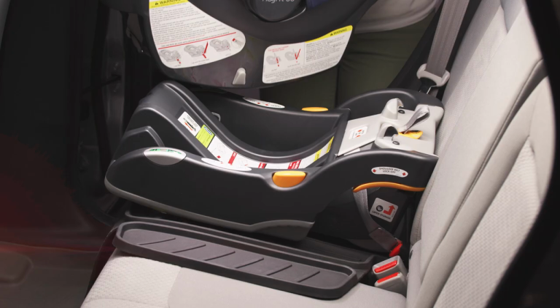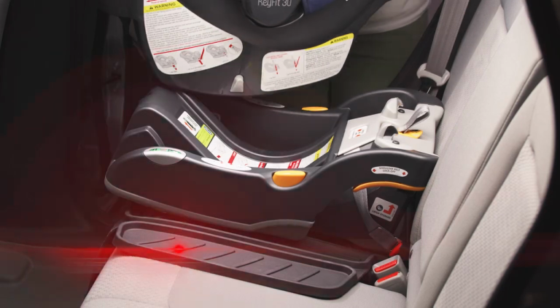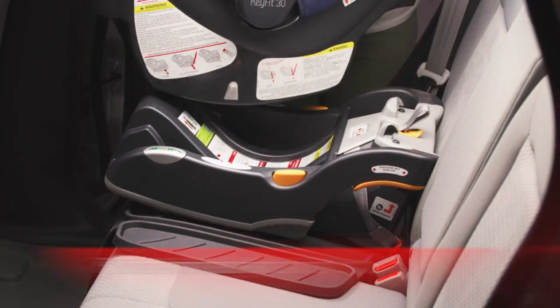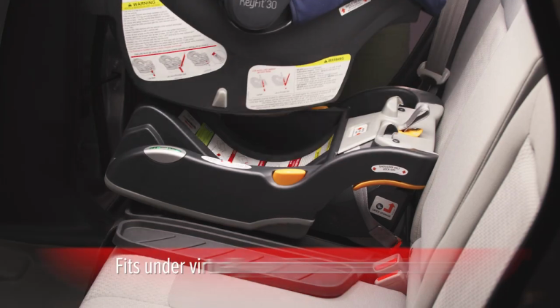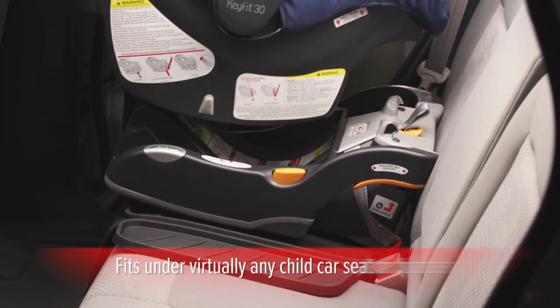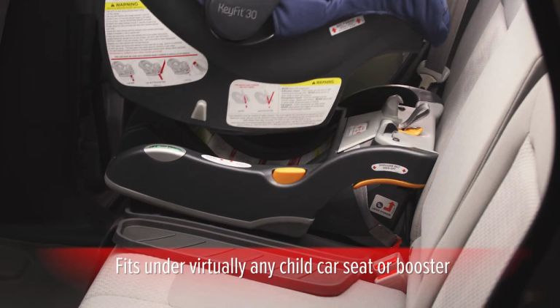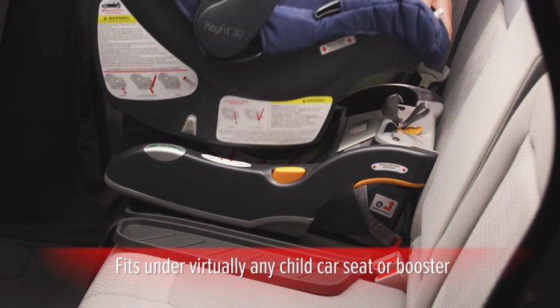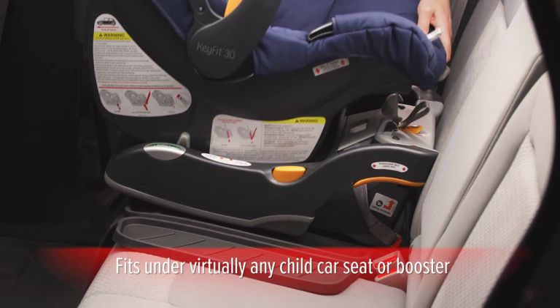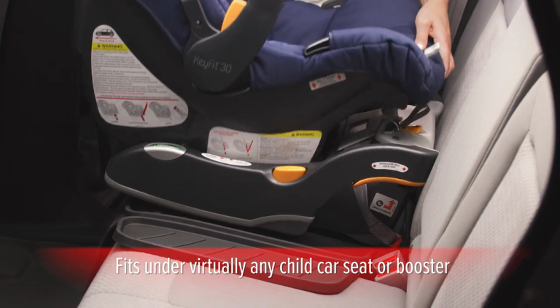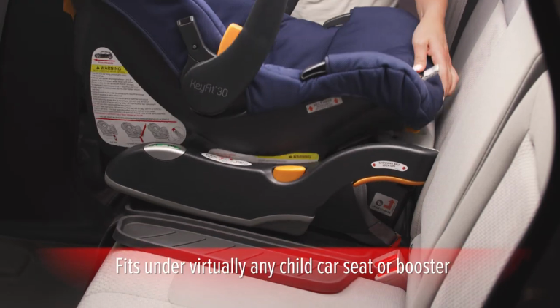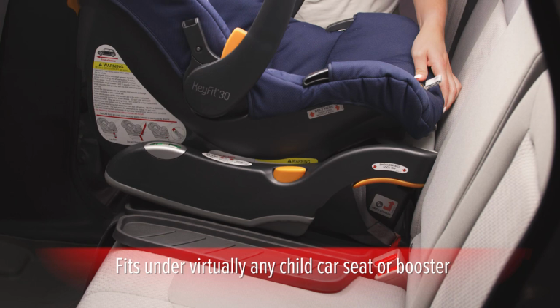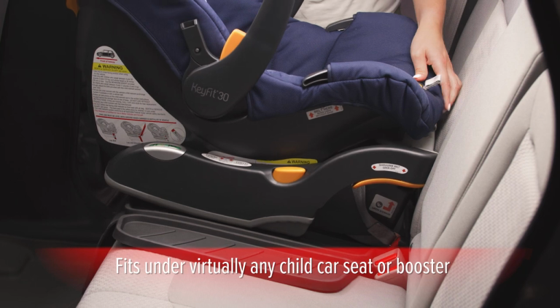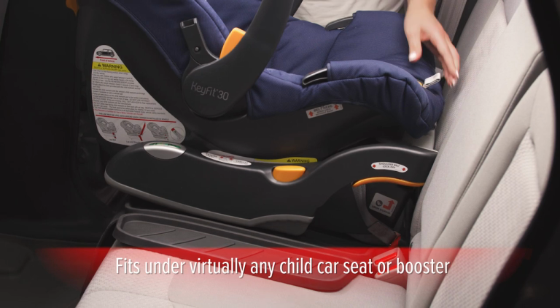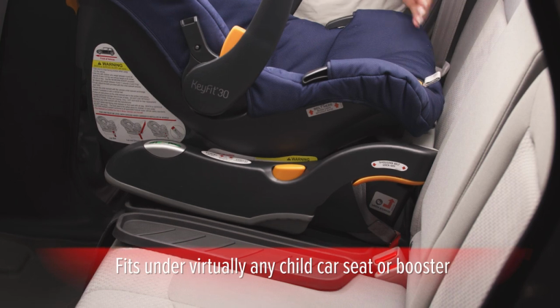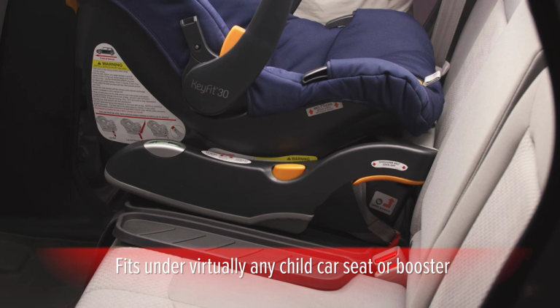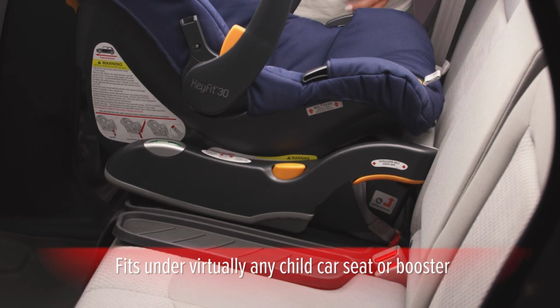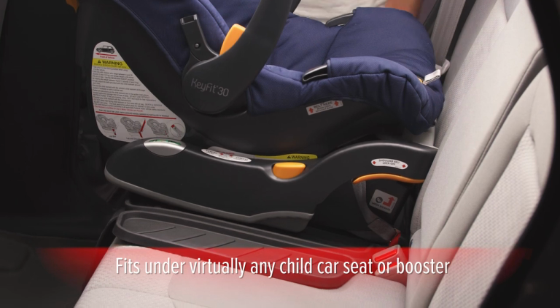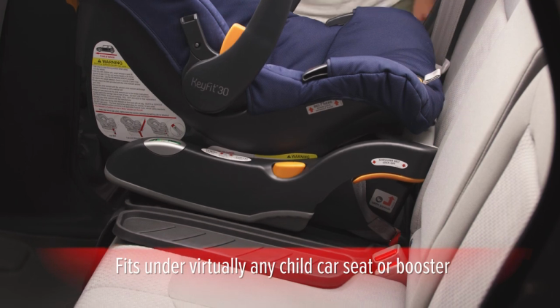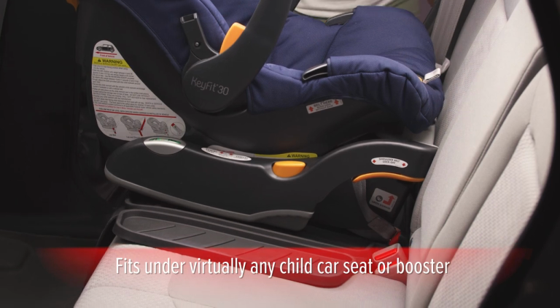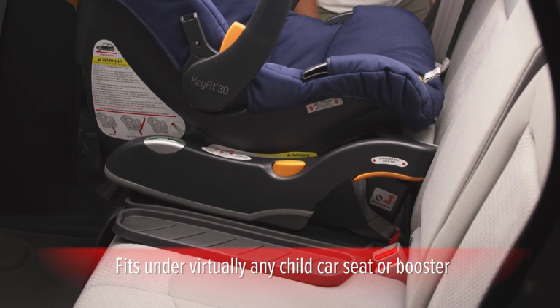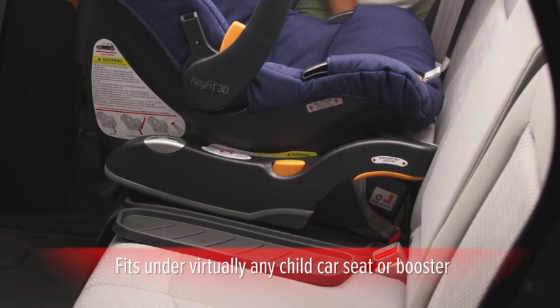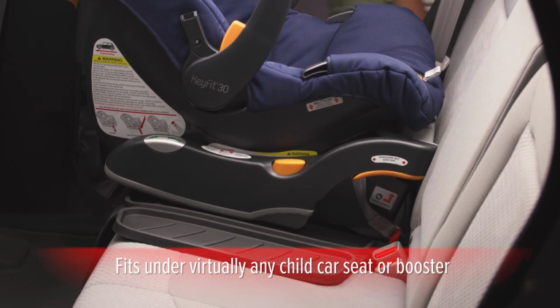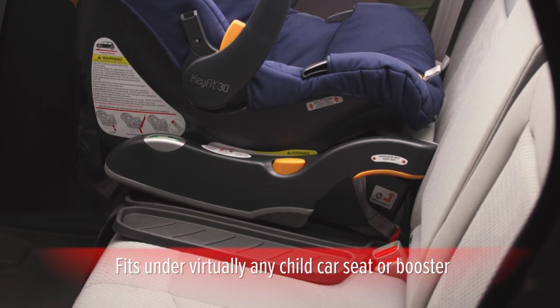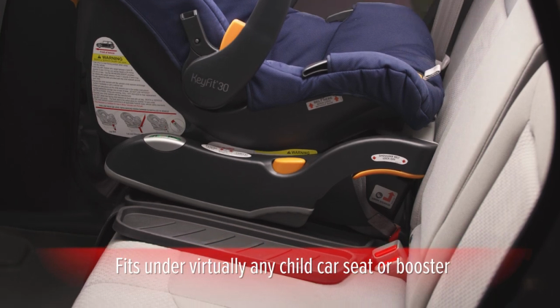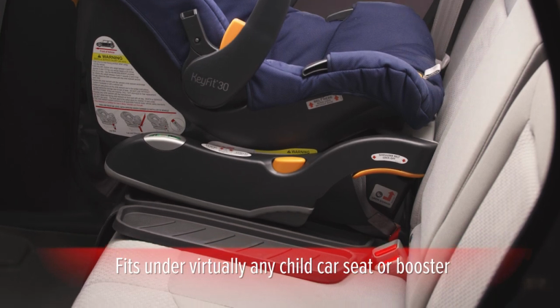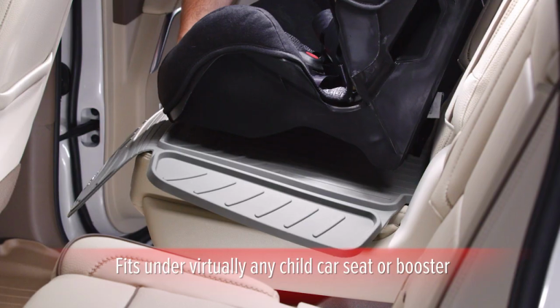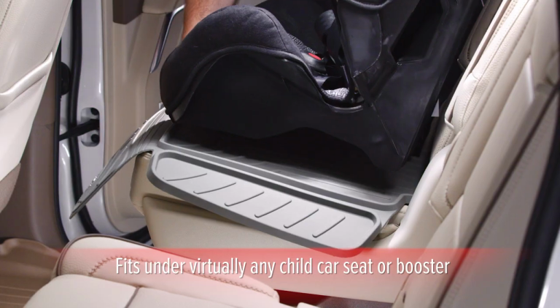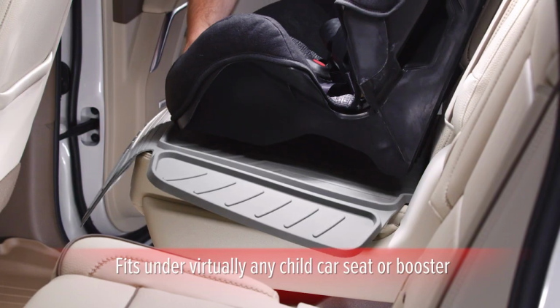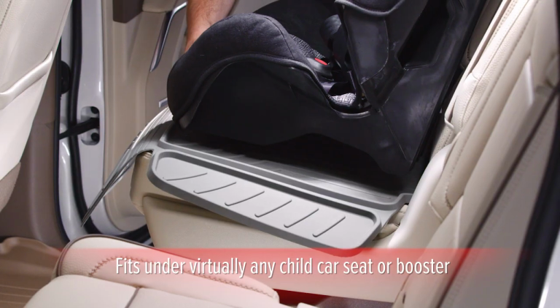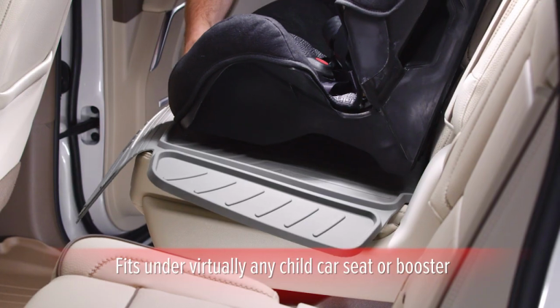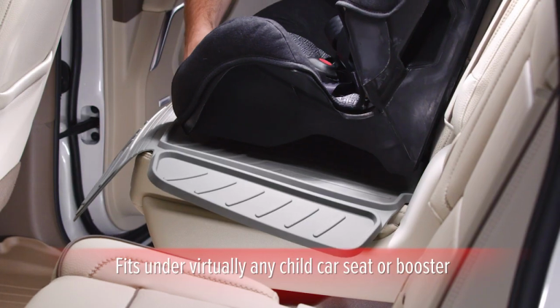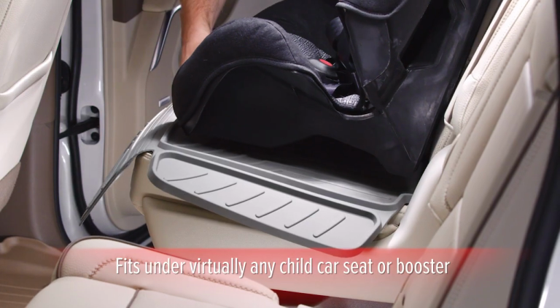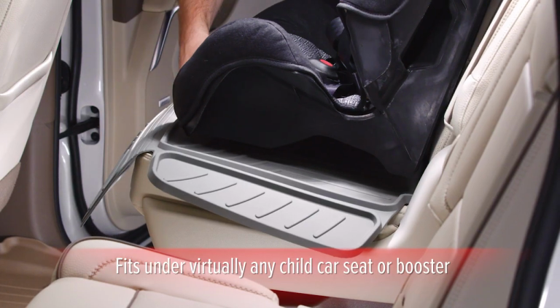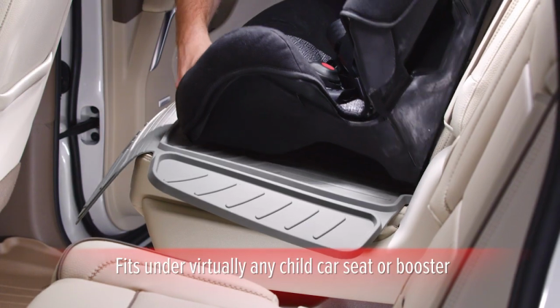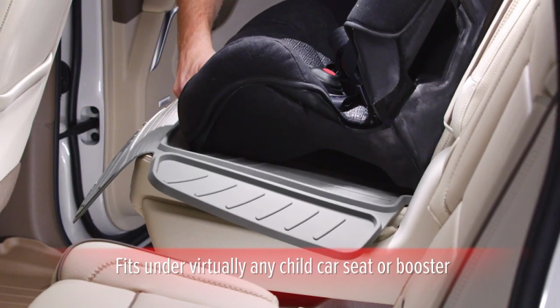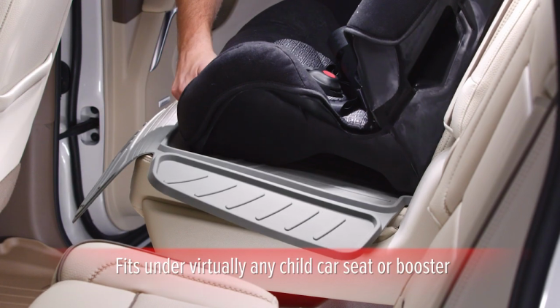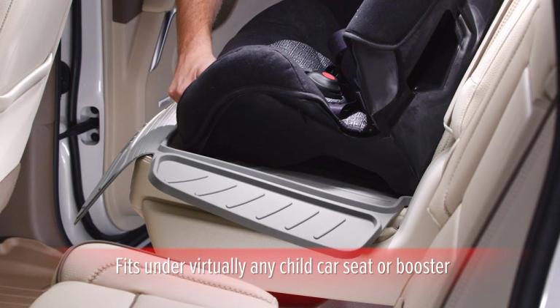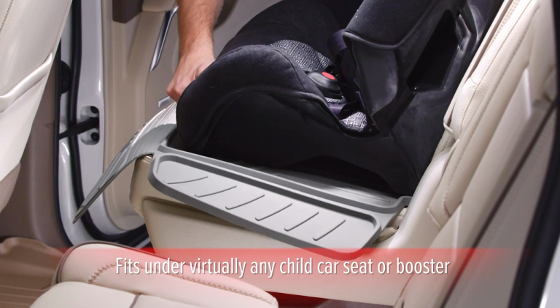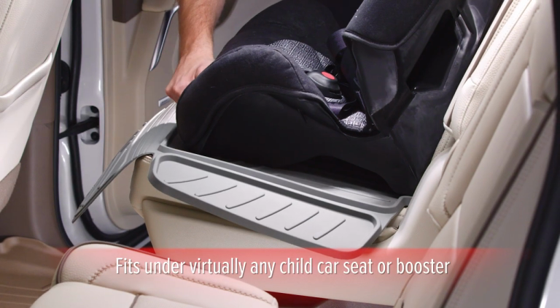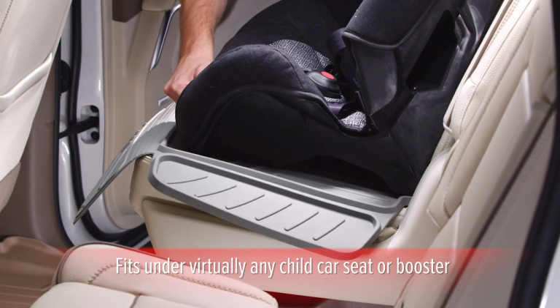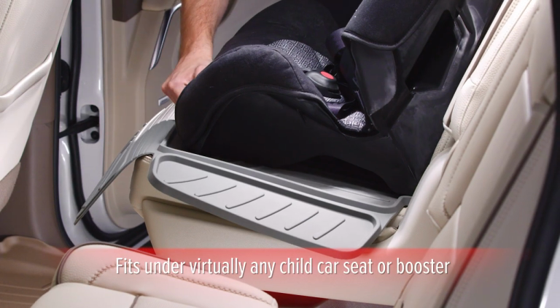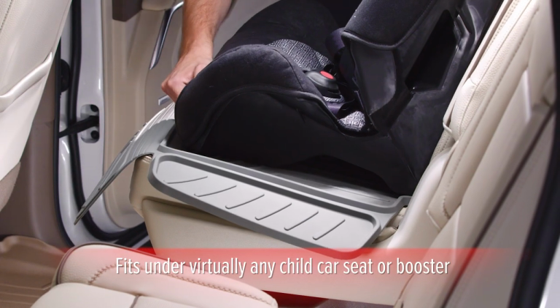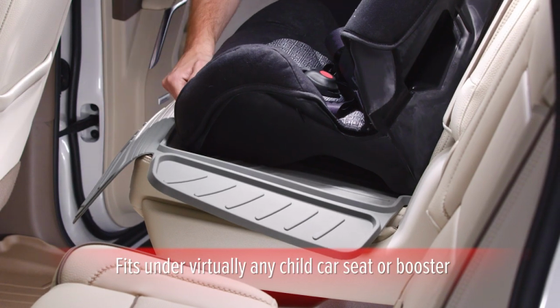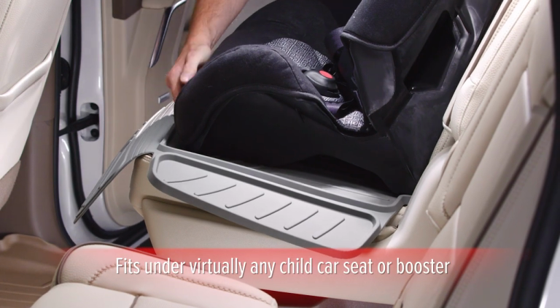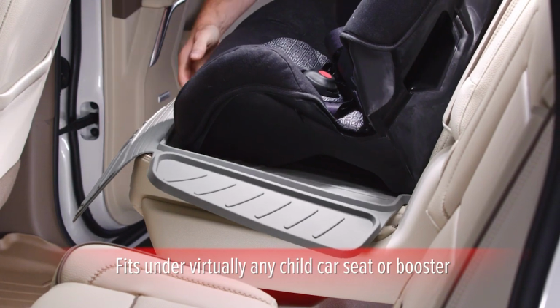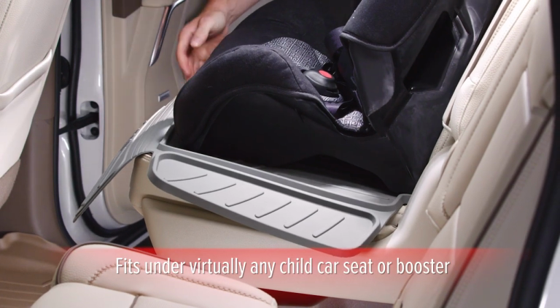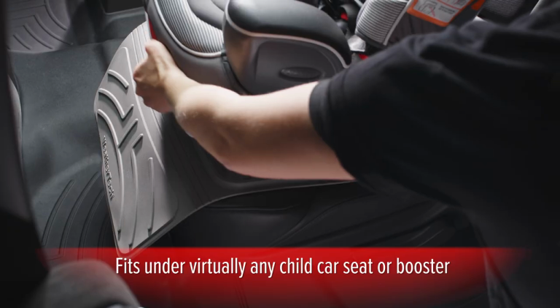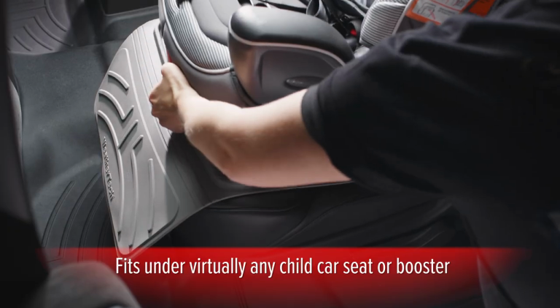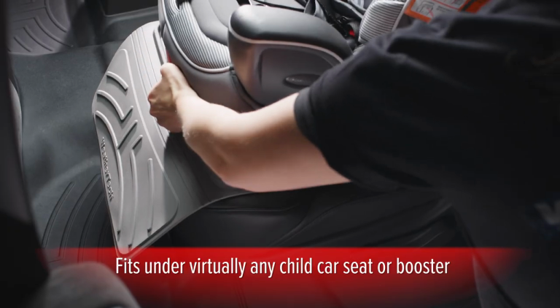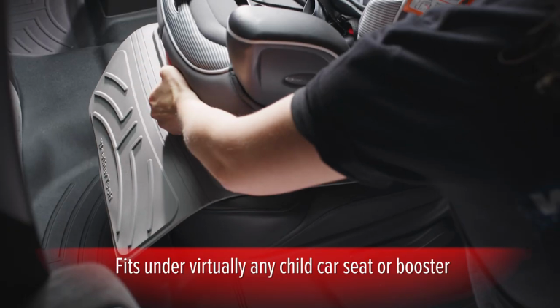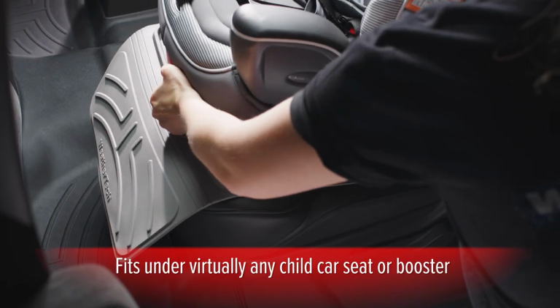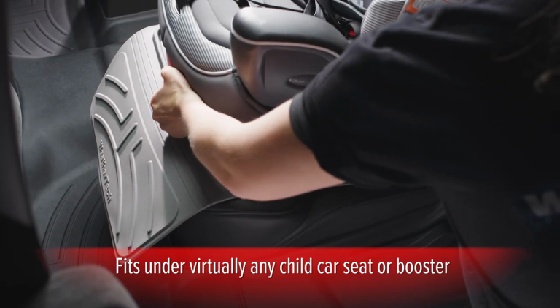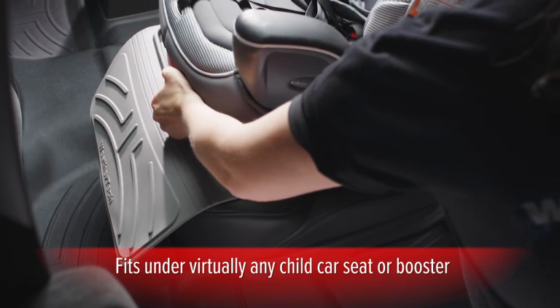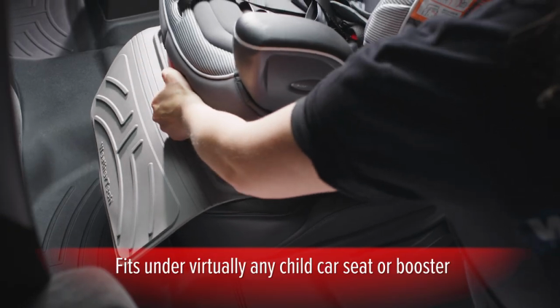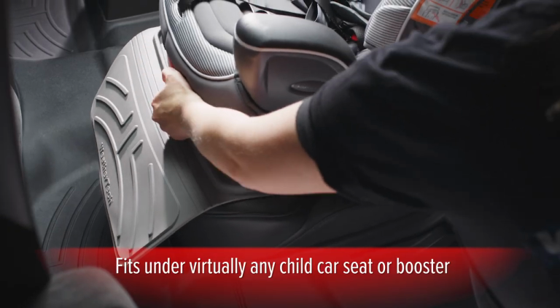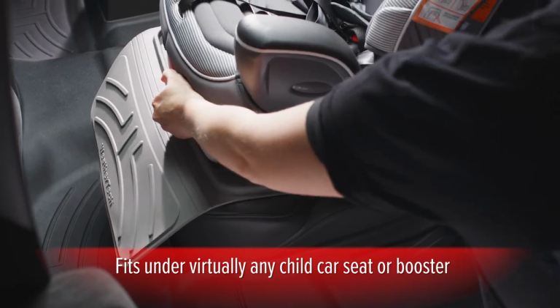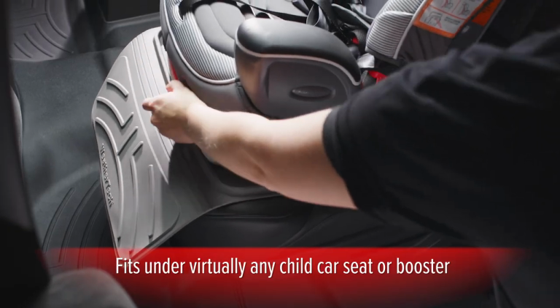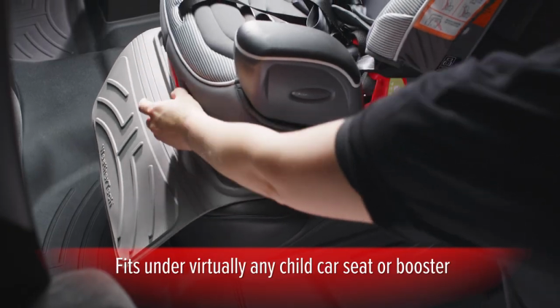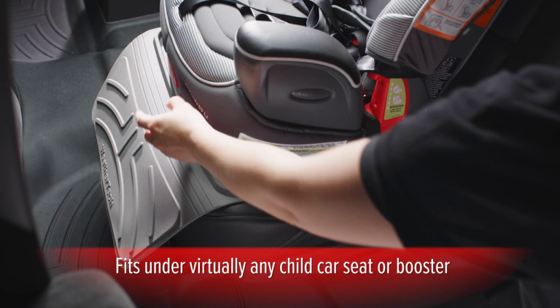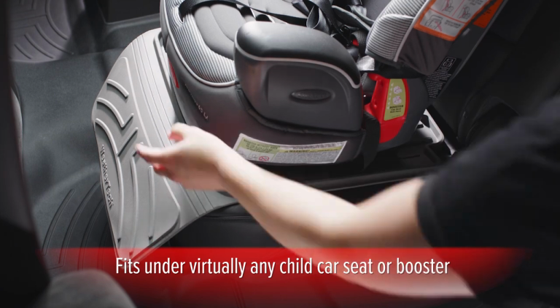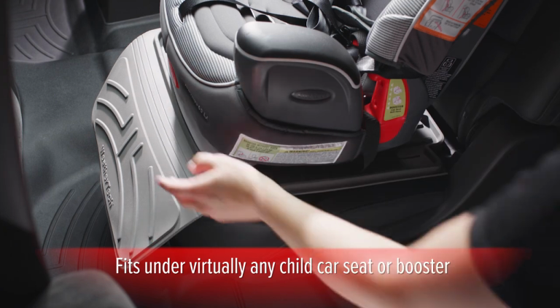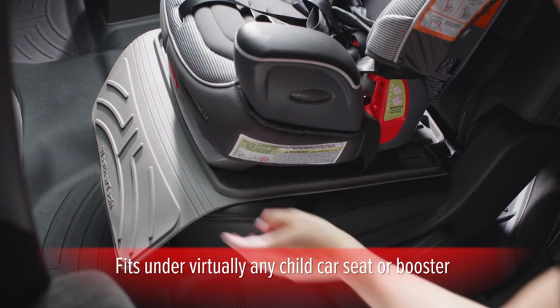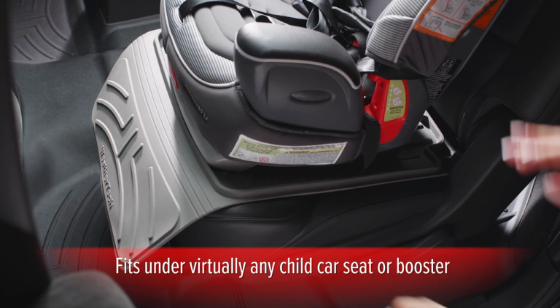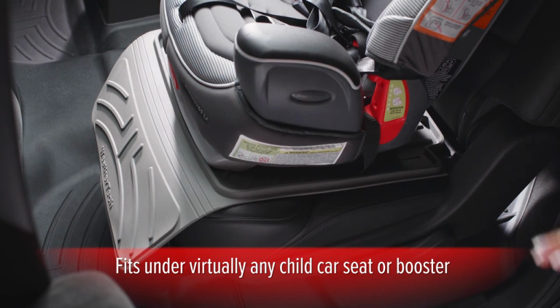Its sturdy, durable design is built to last, and one size fits under virtually any rear or forward-facing child car seat or booster.